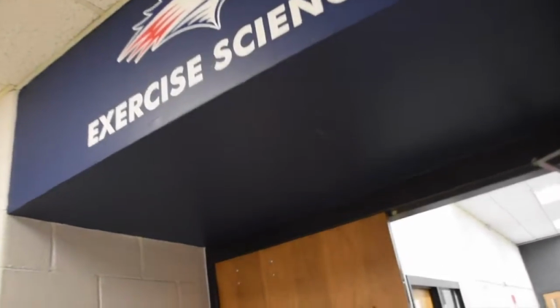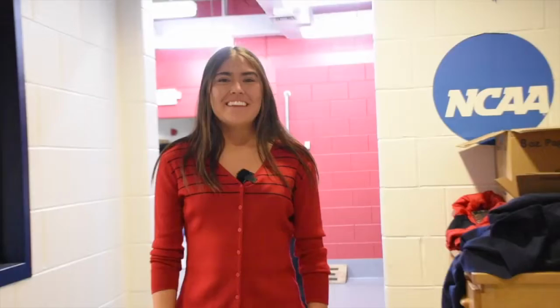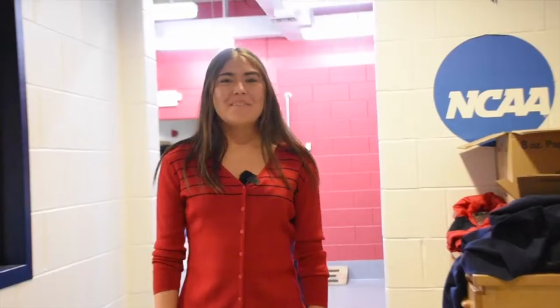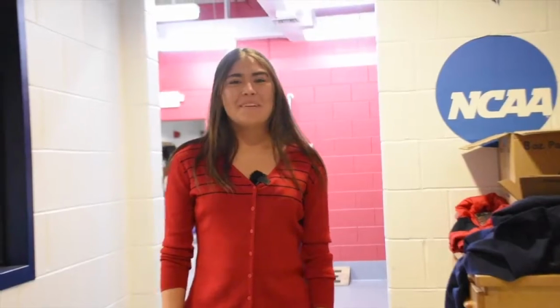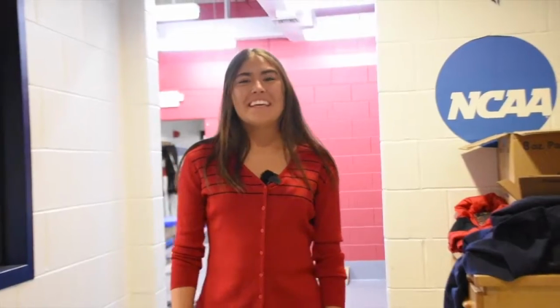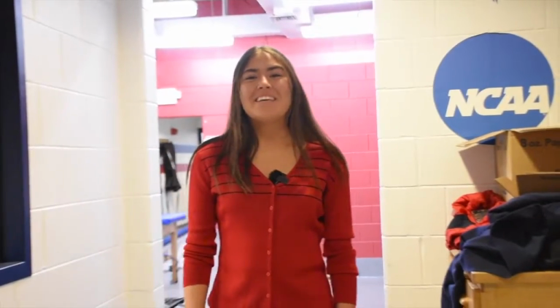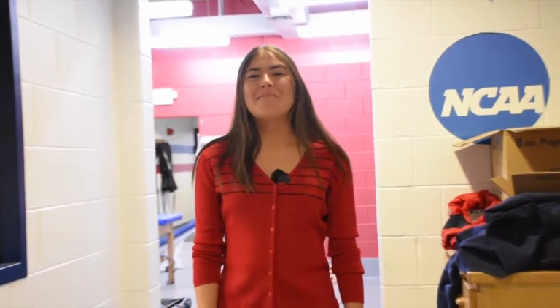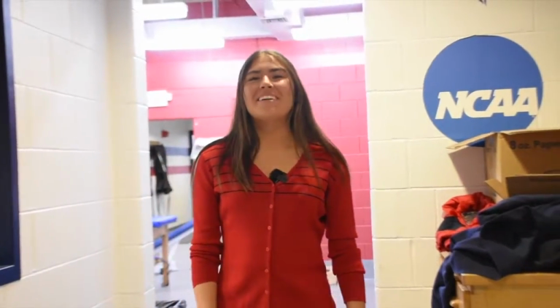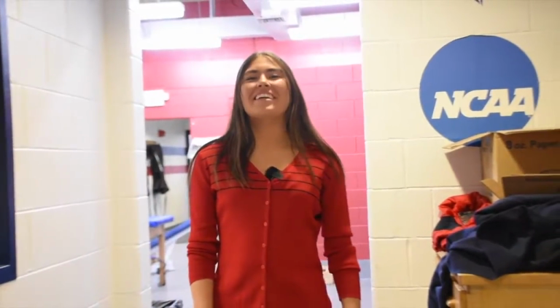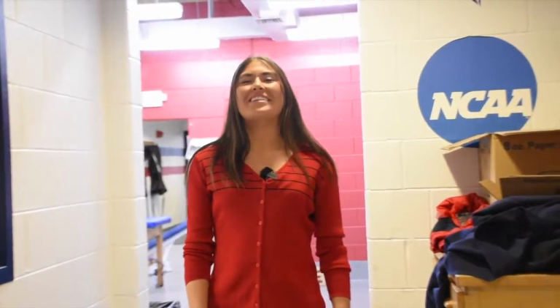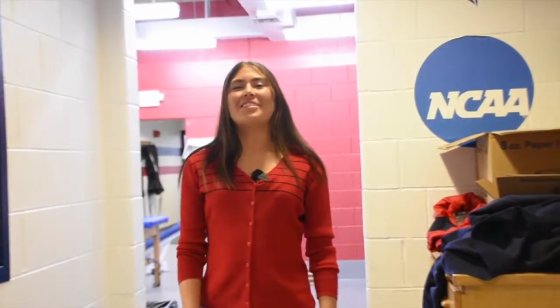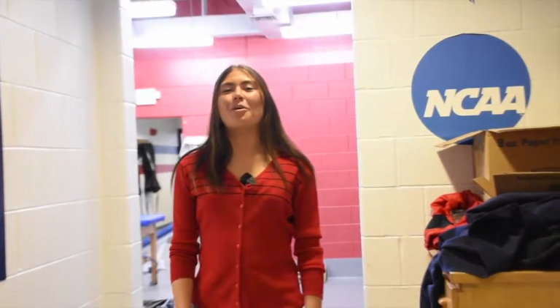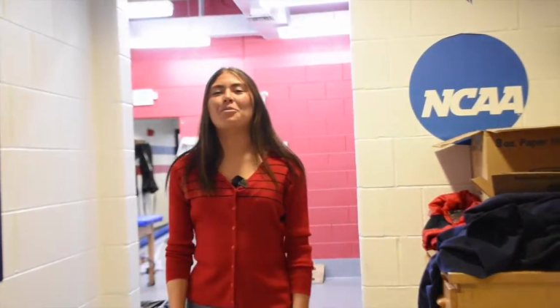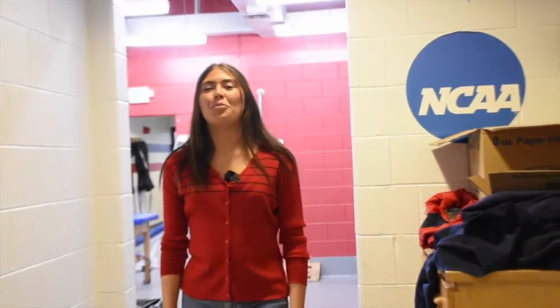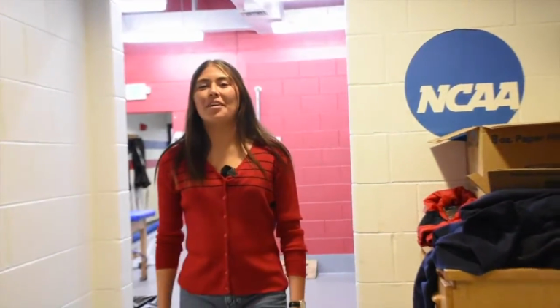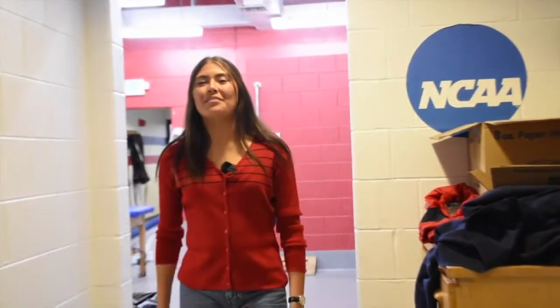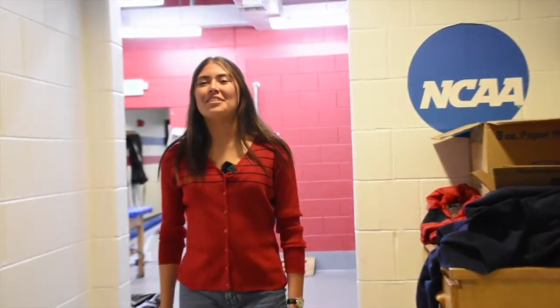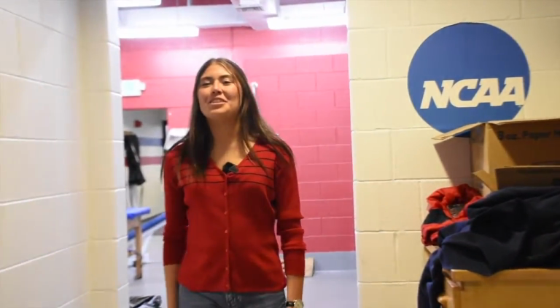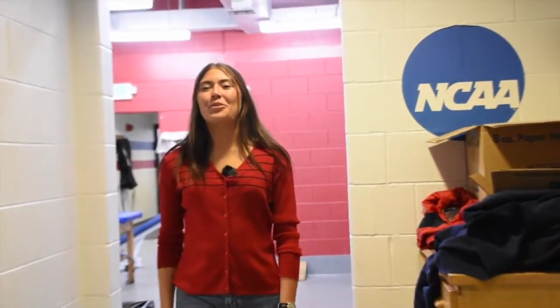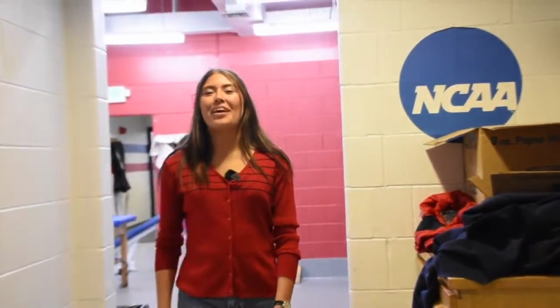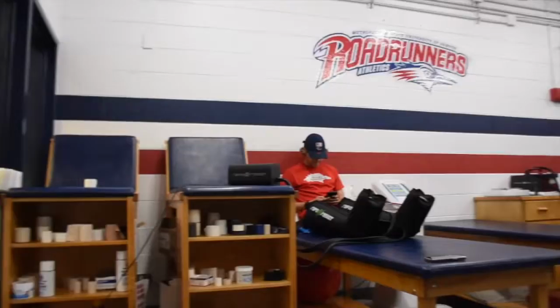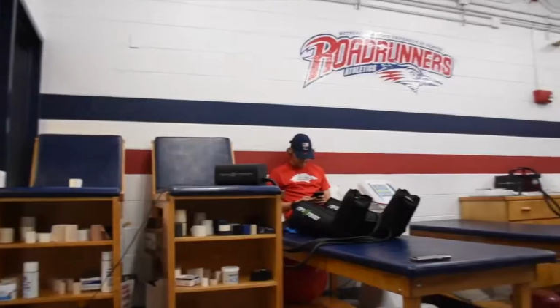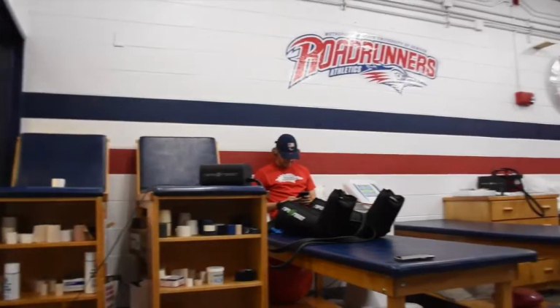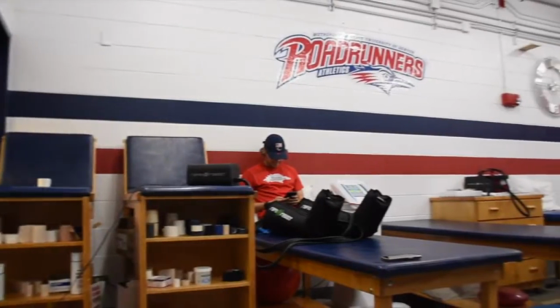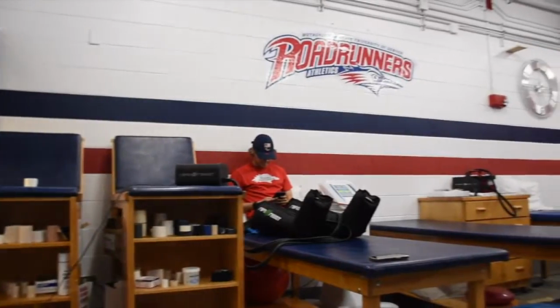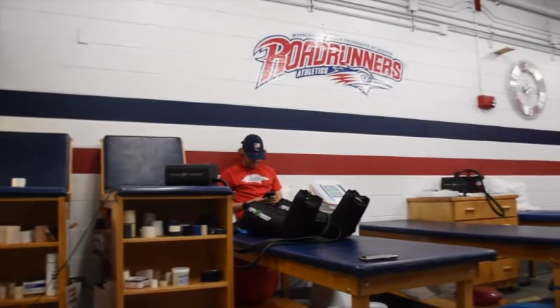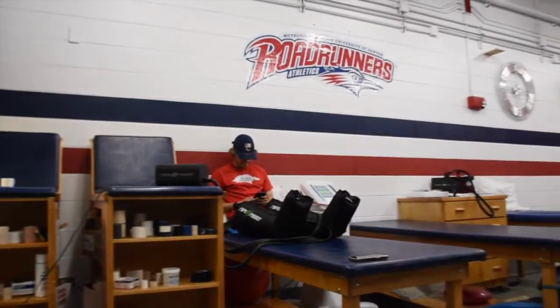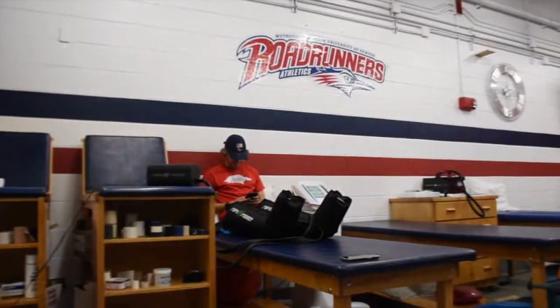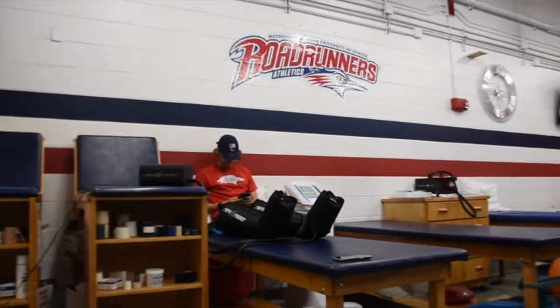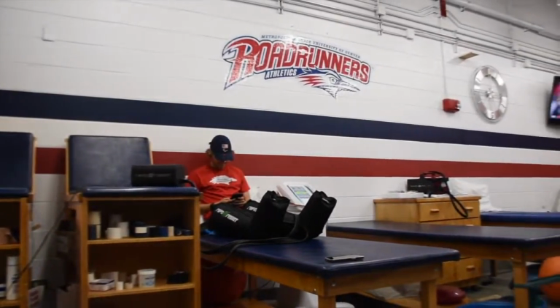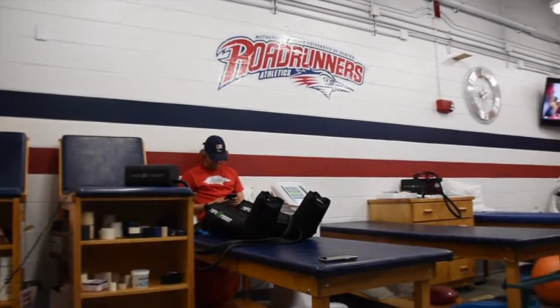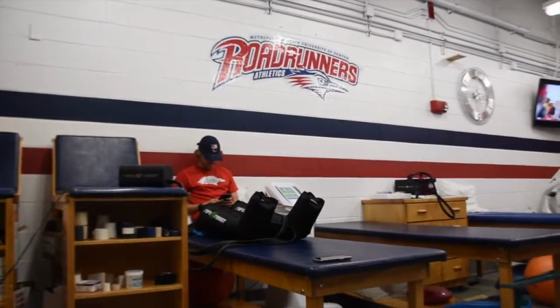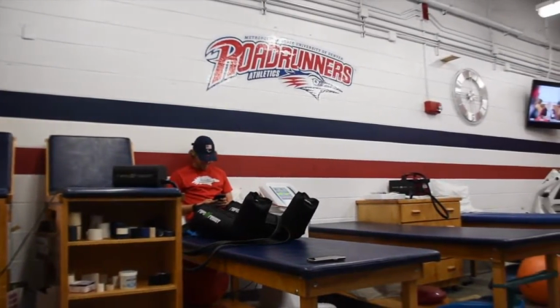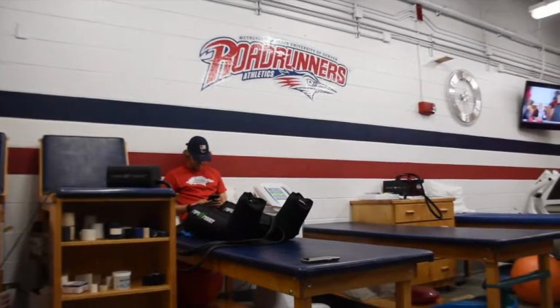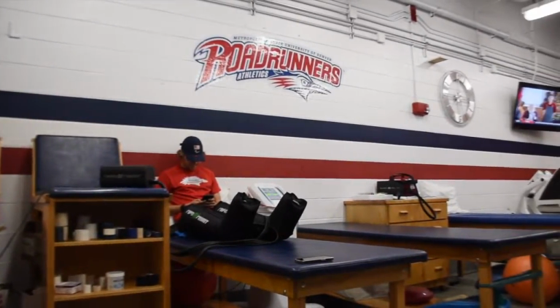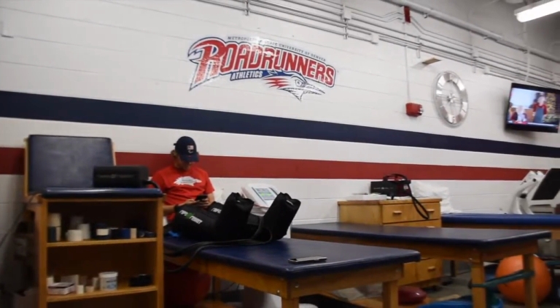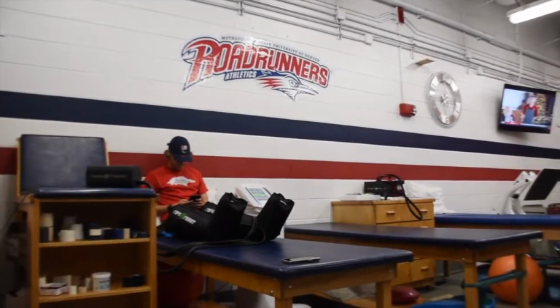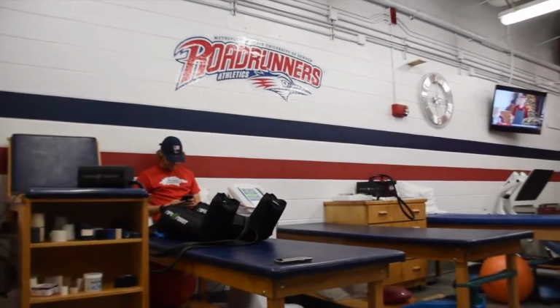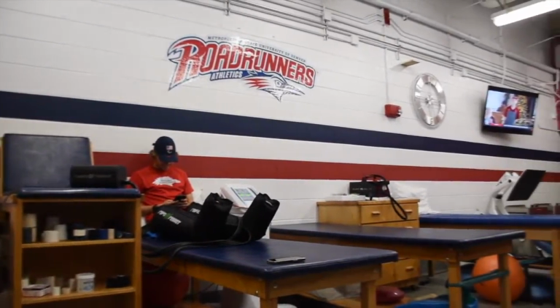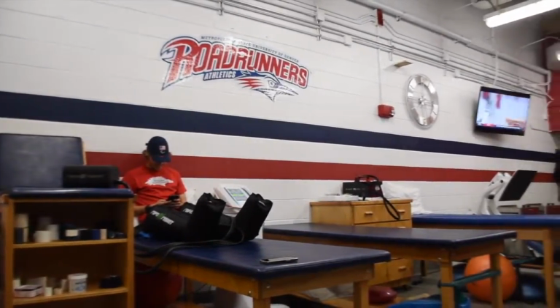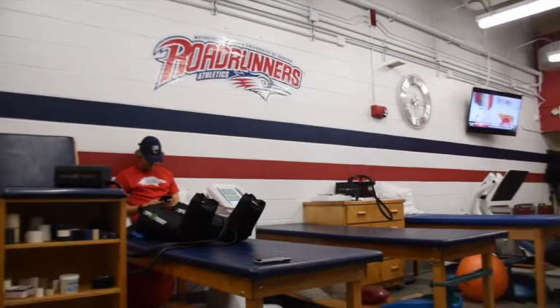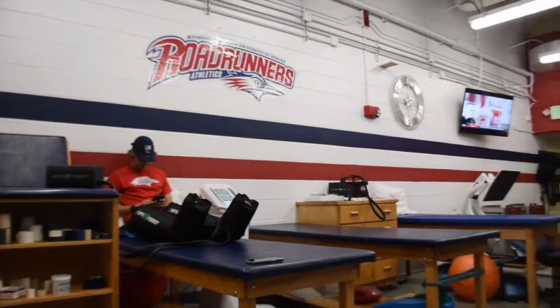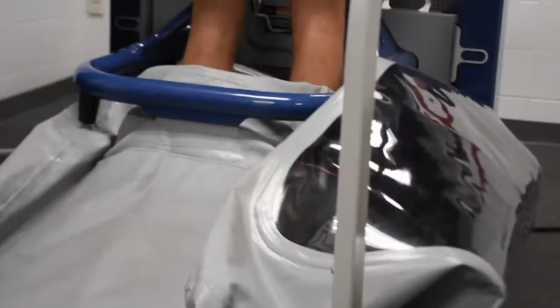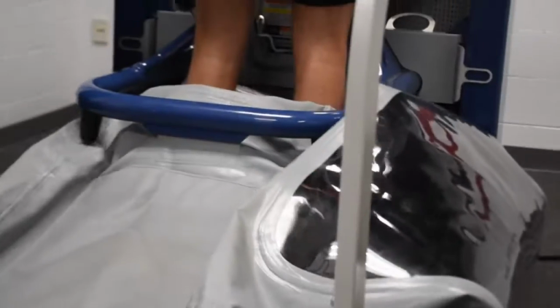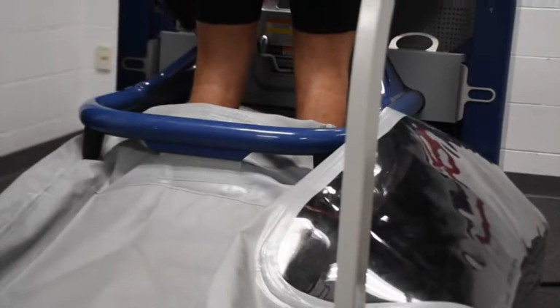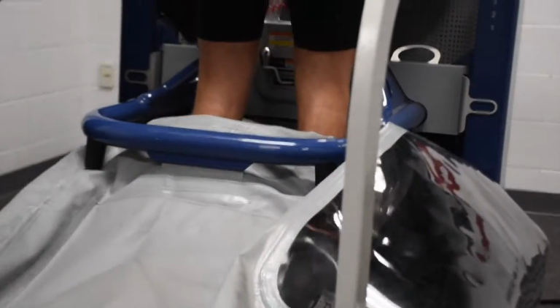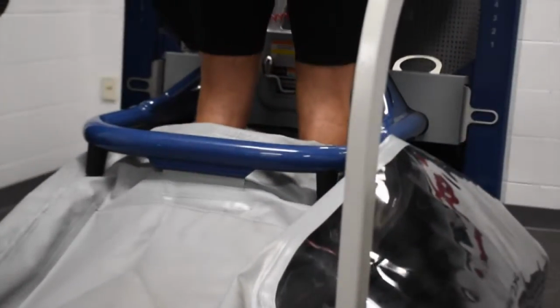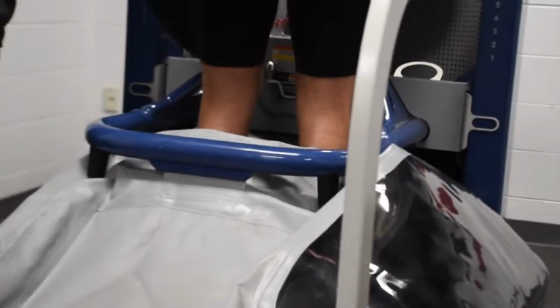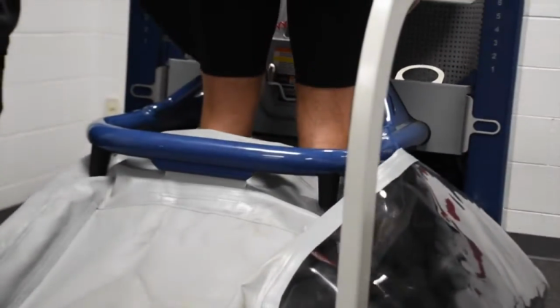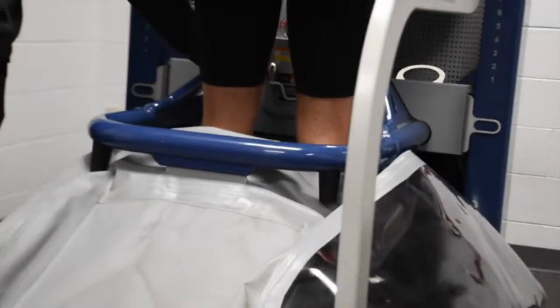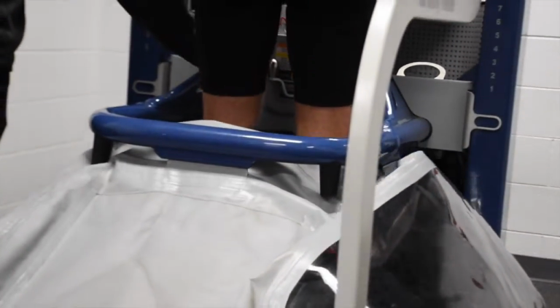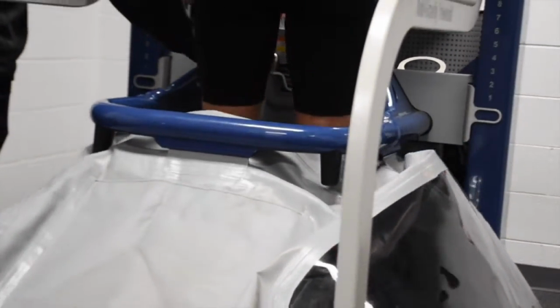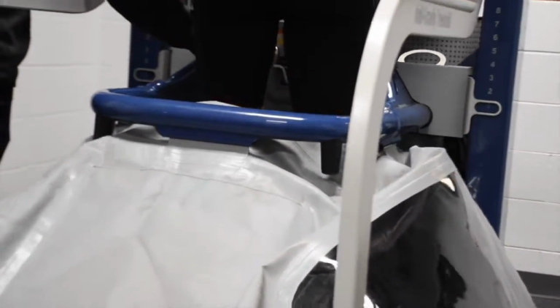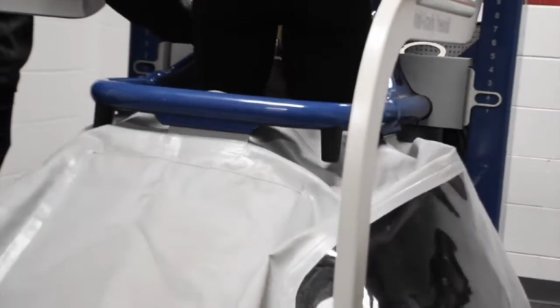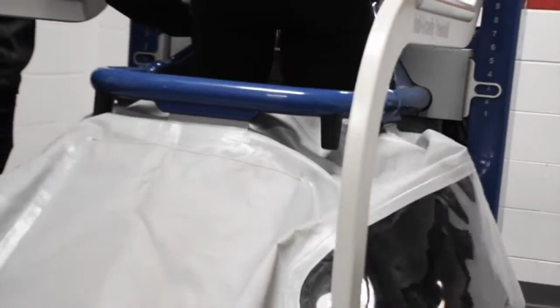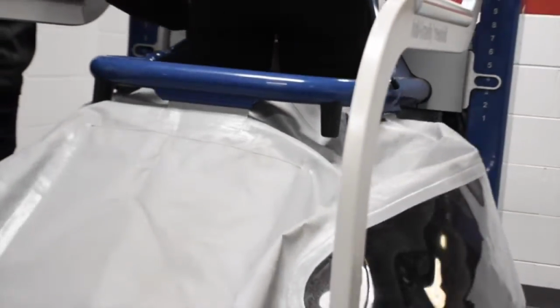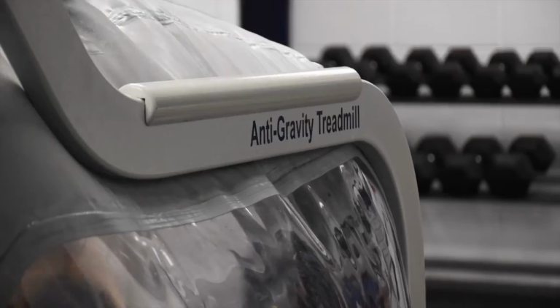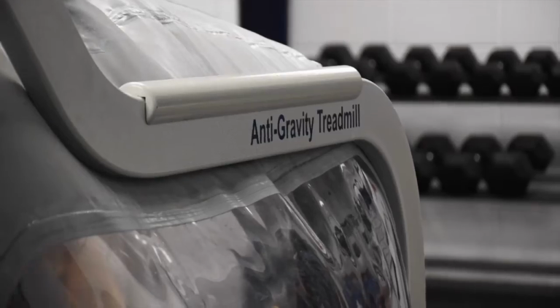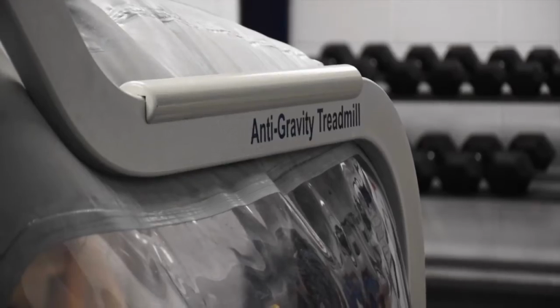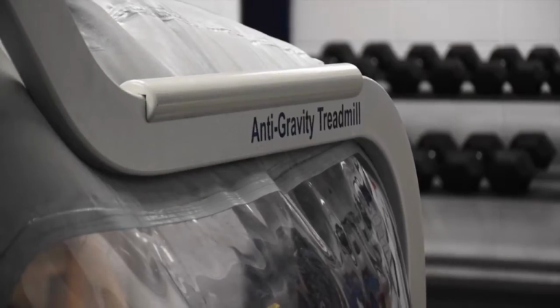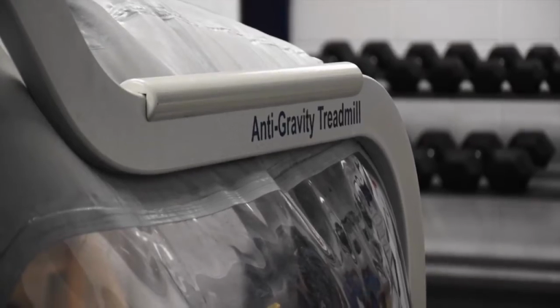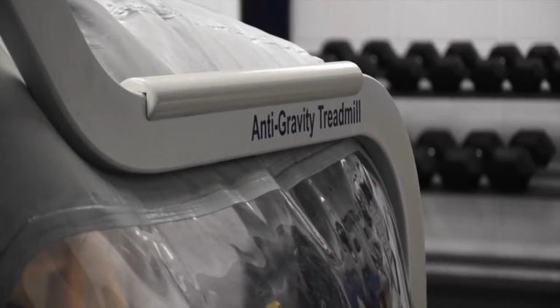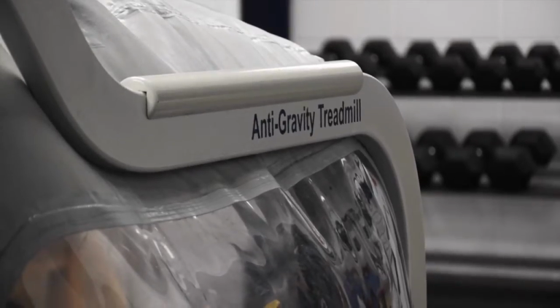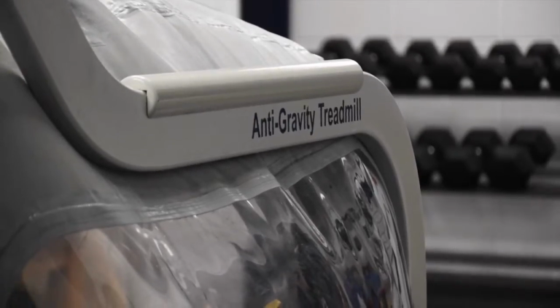The PE building is home to one of the two athletic training rooms here on our campus. This training room is home to our new Alter-G treadmill.